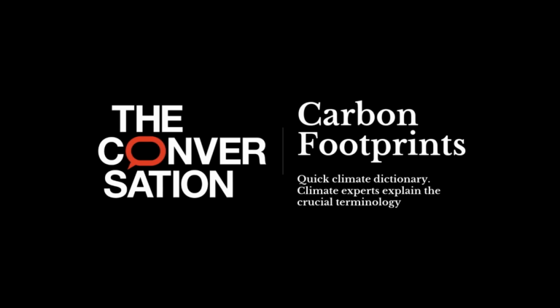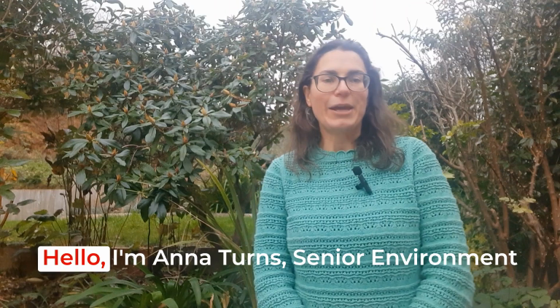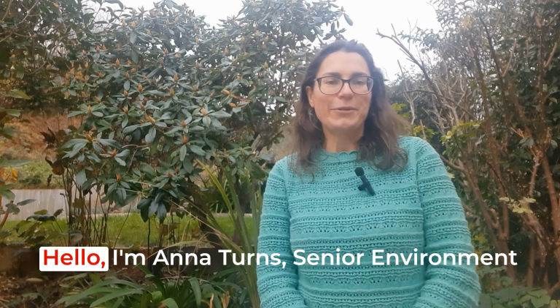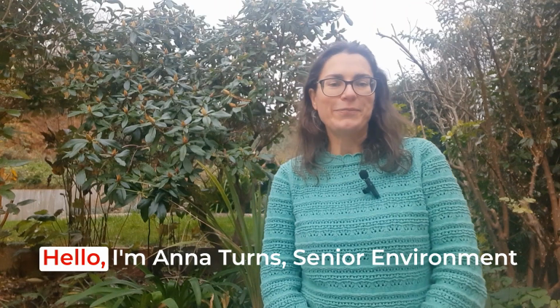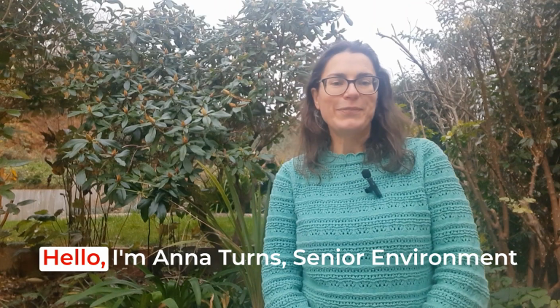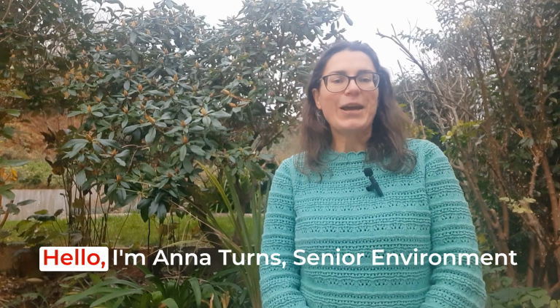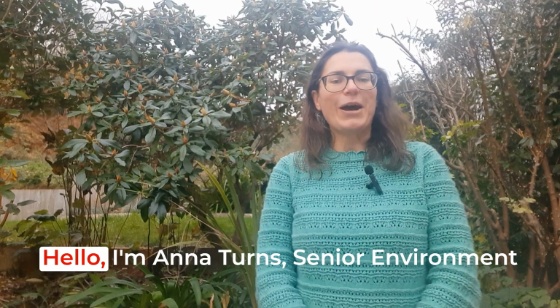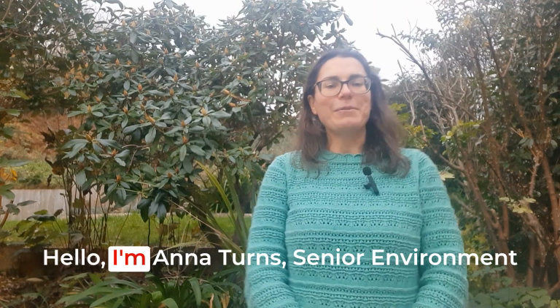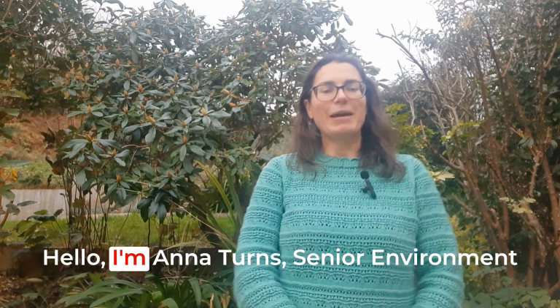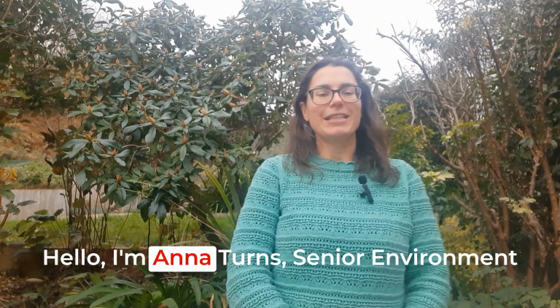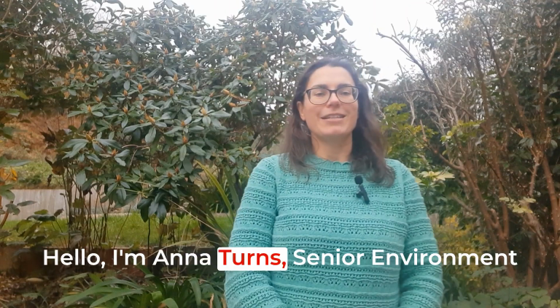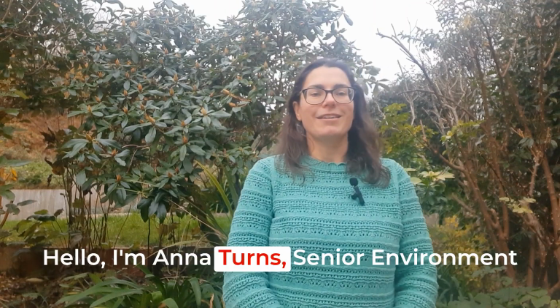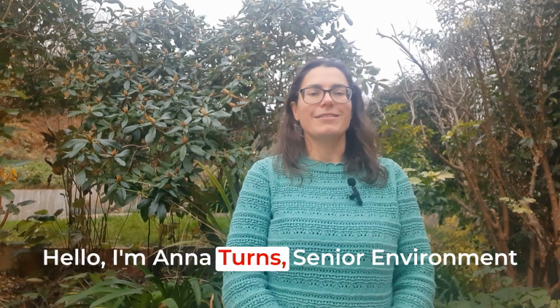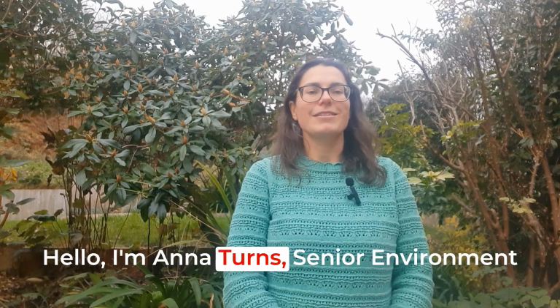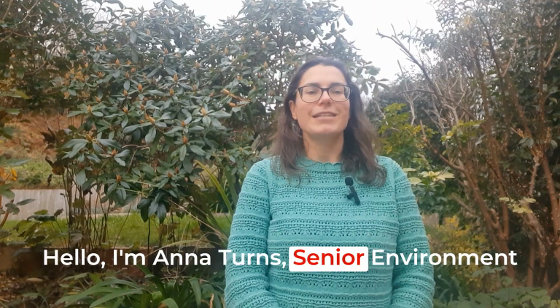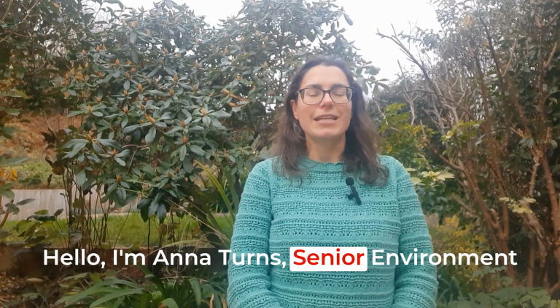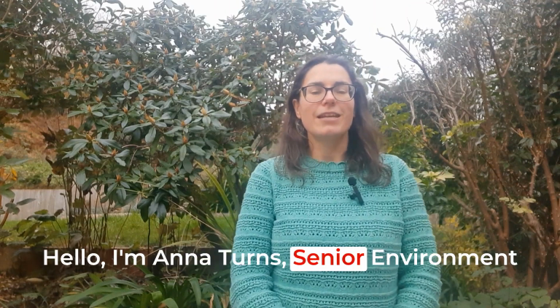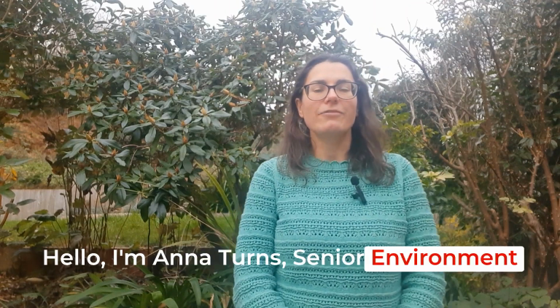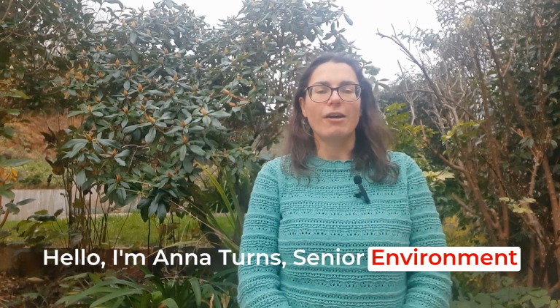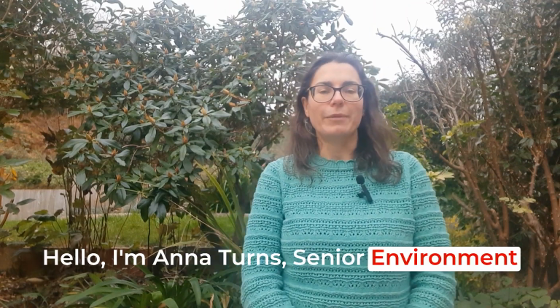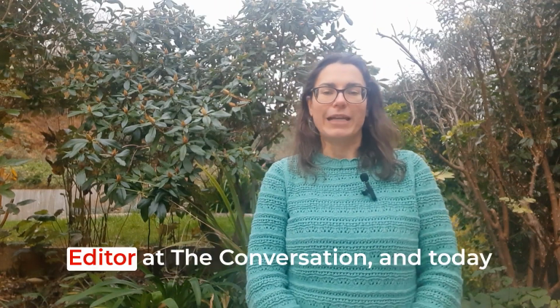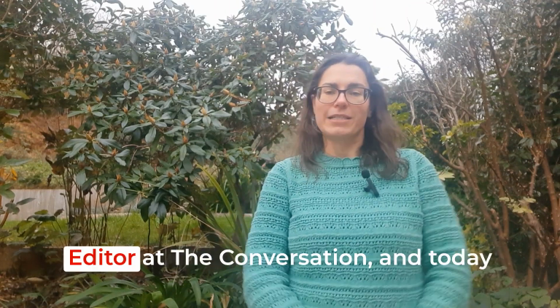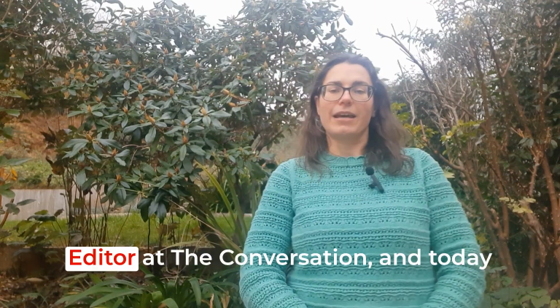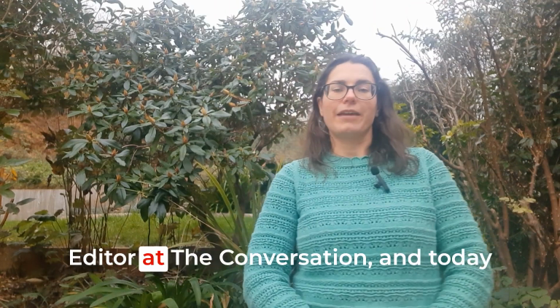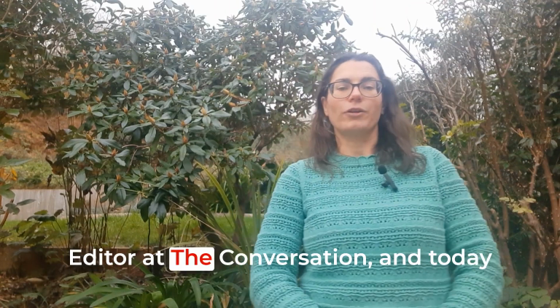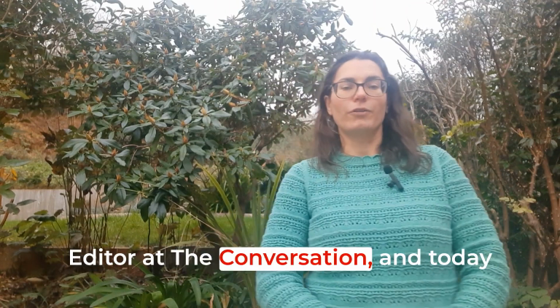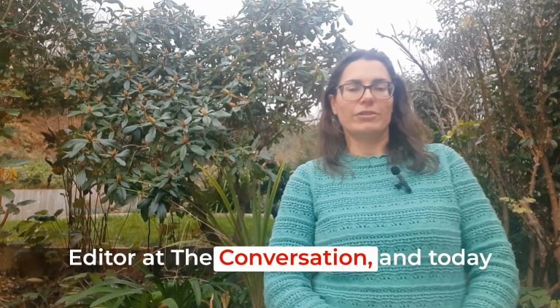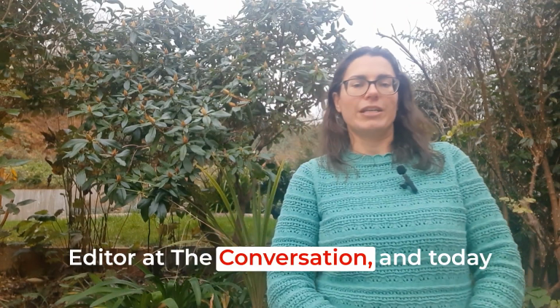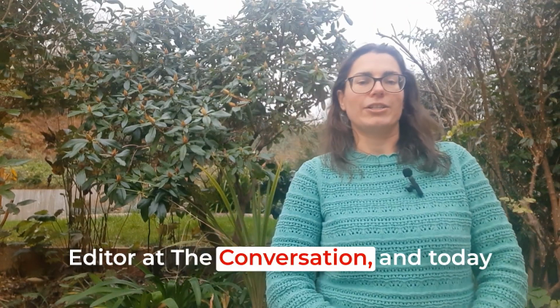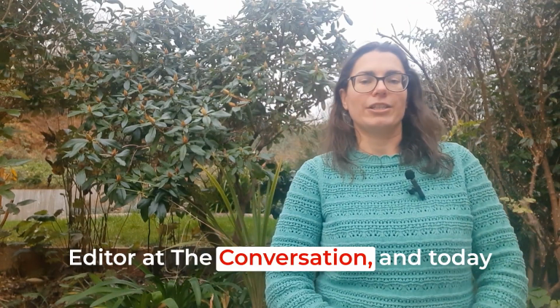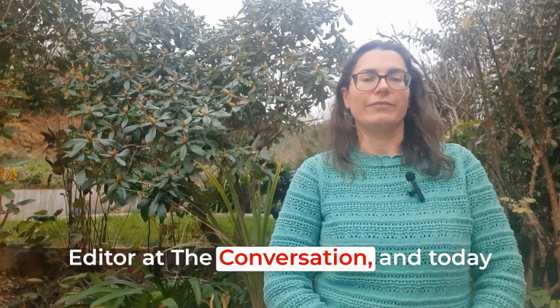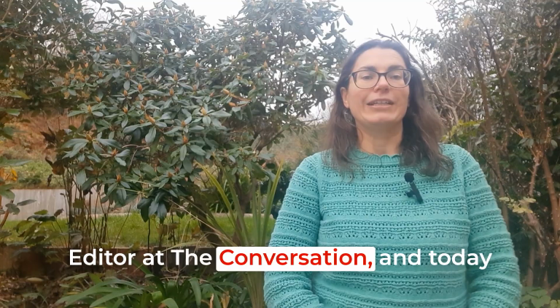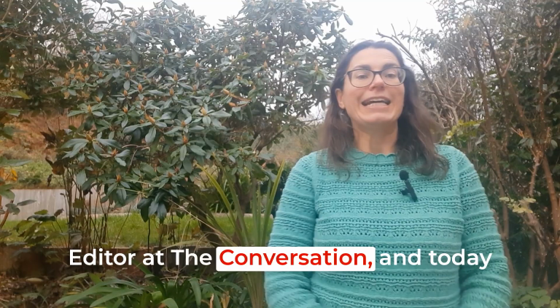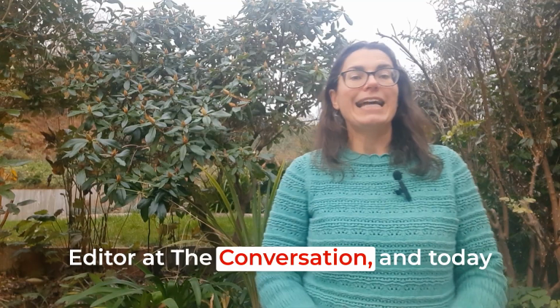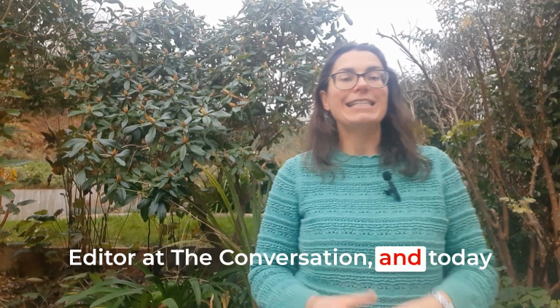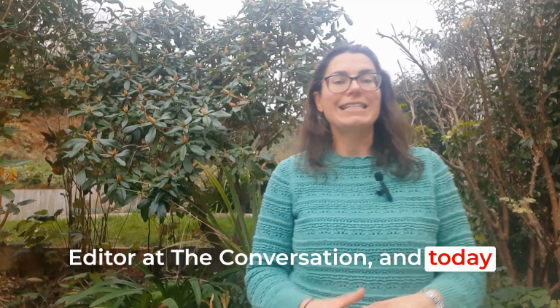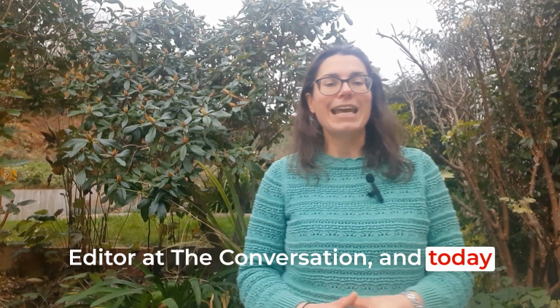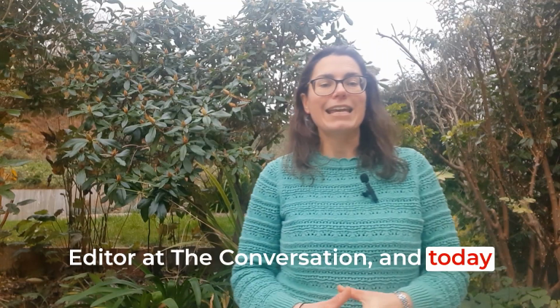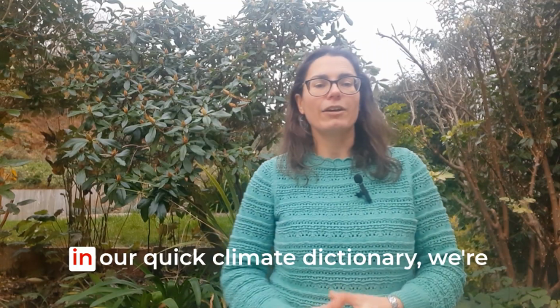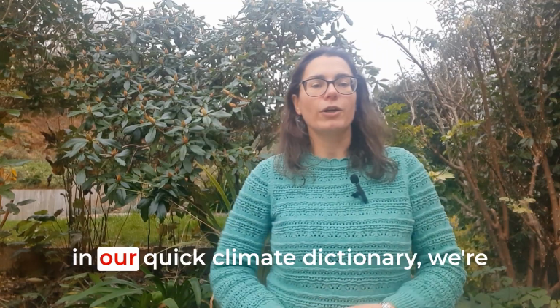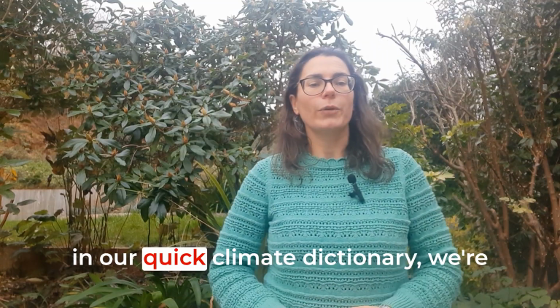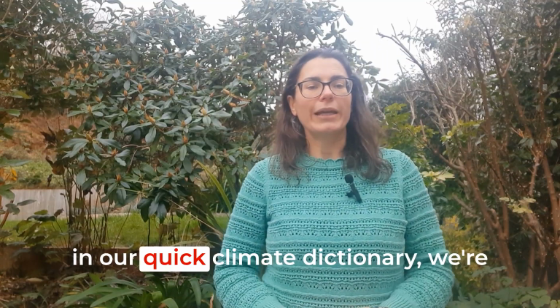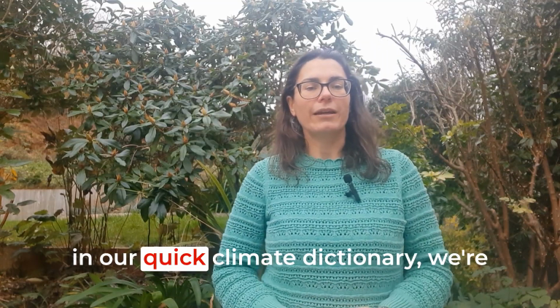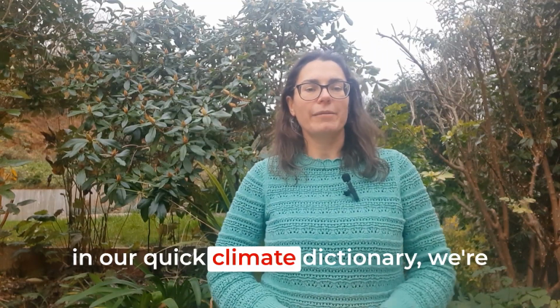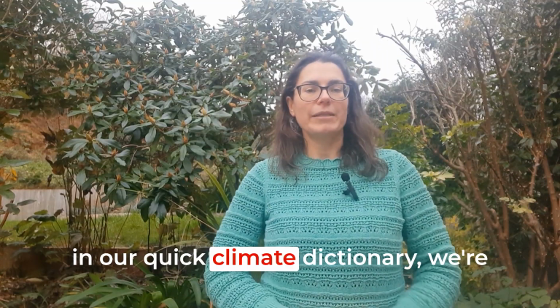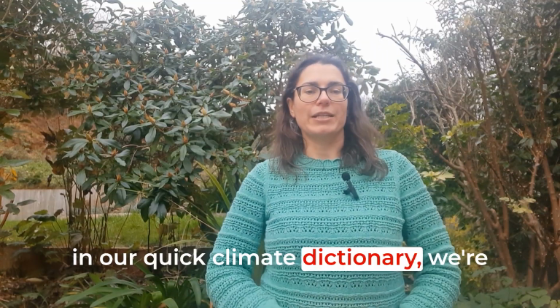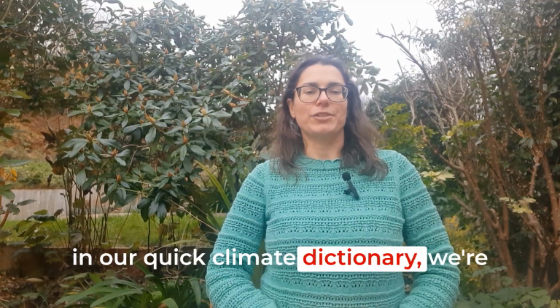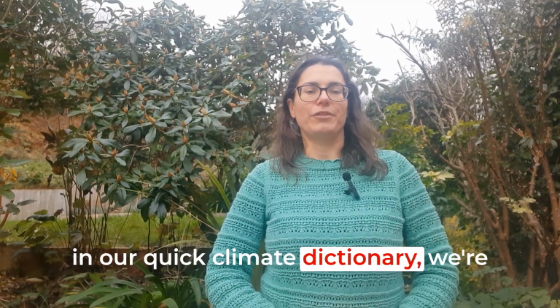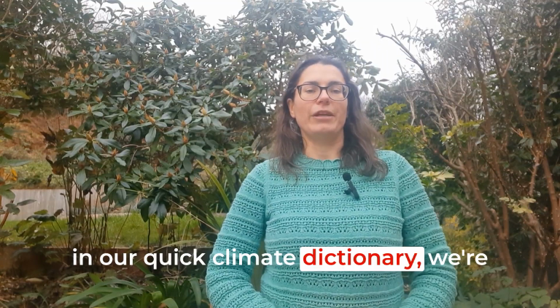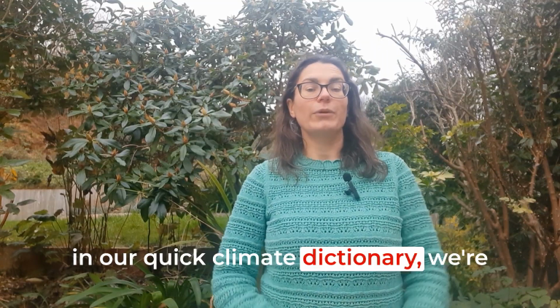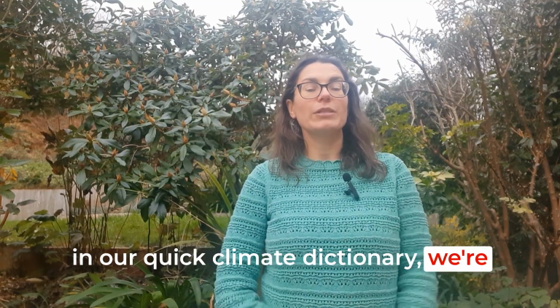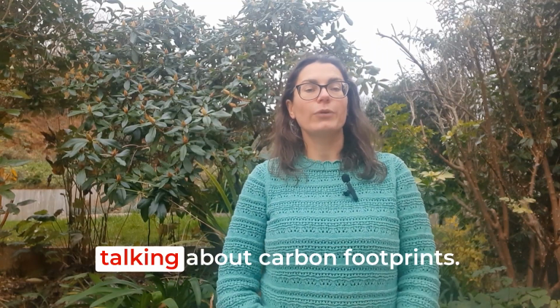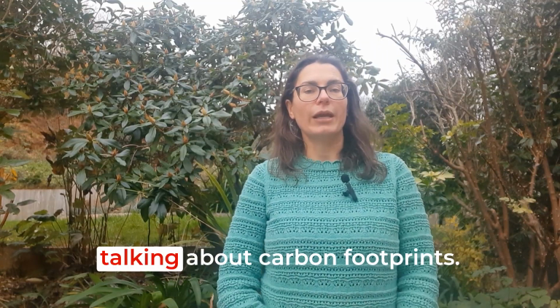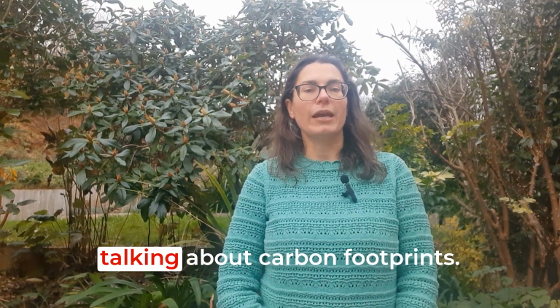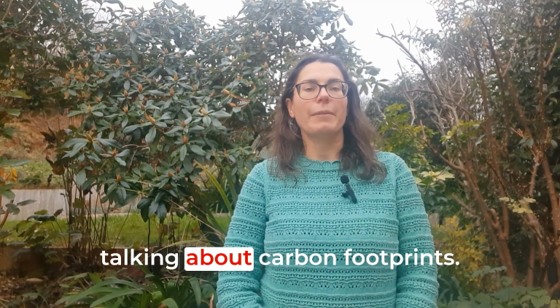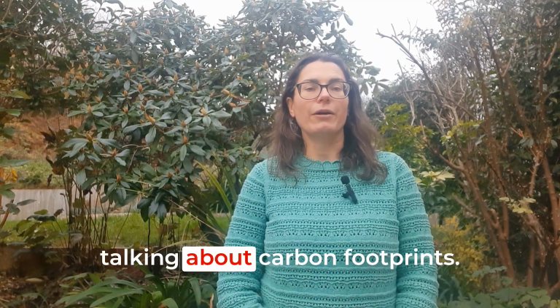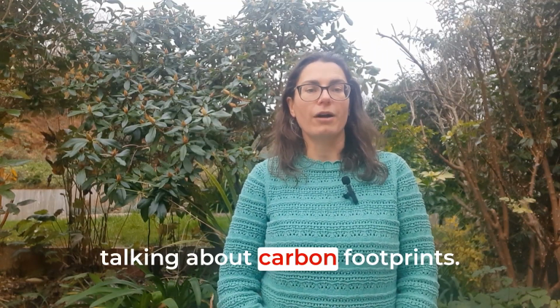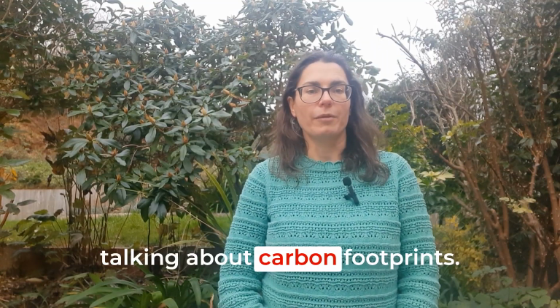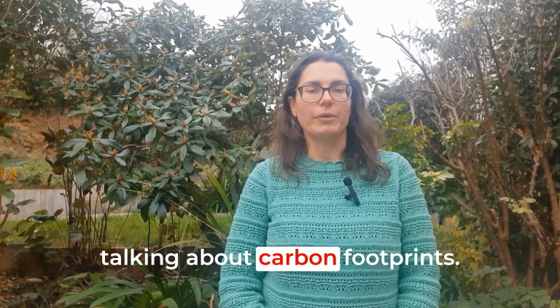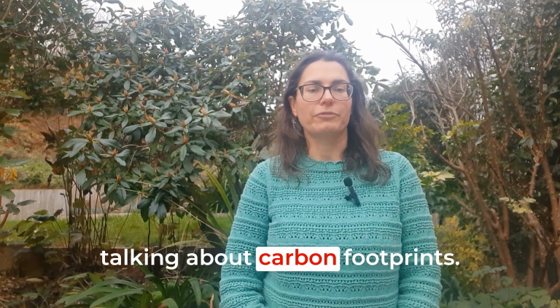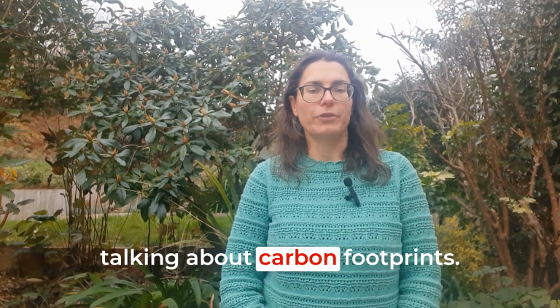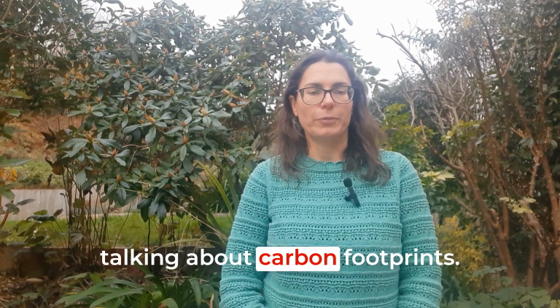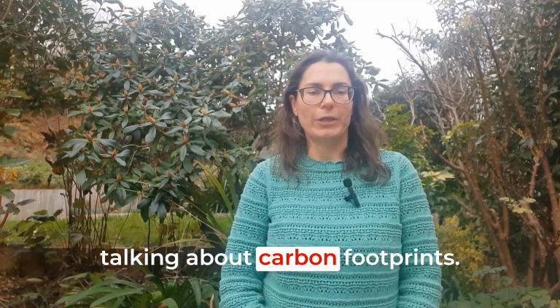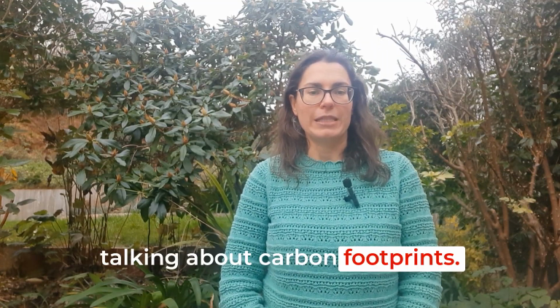Hello, I'm Anna Turnes, Senior Environment Editor at The Conversation, and today in our quick climate dictionary, we're talking about carbon footprints.